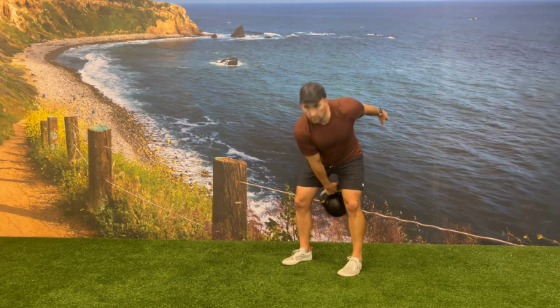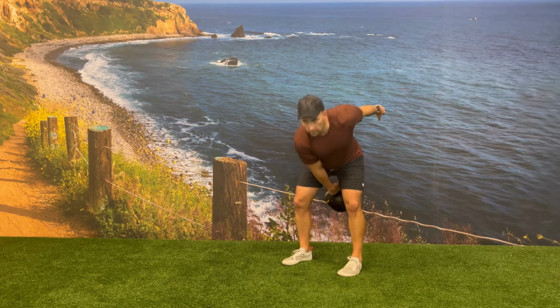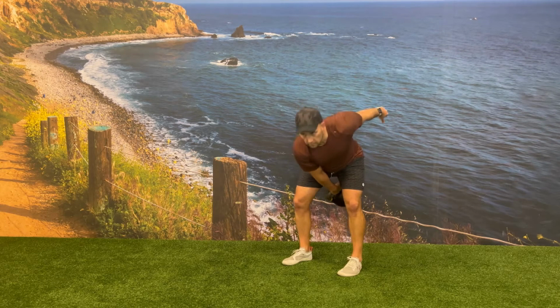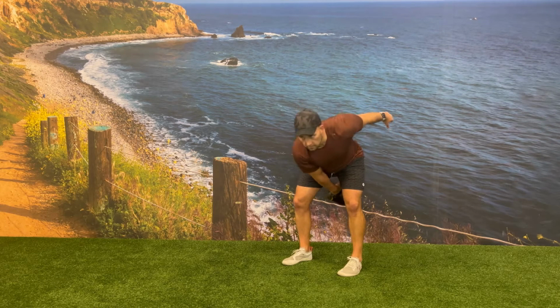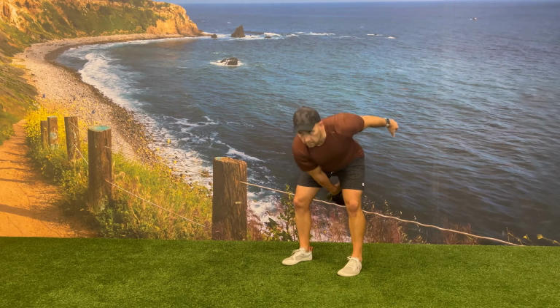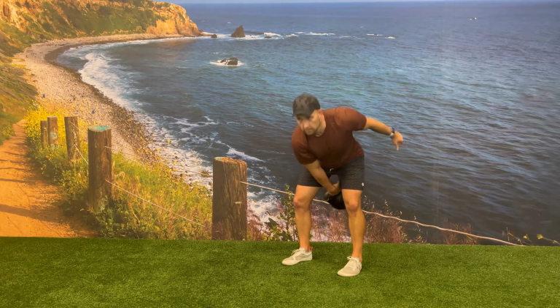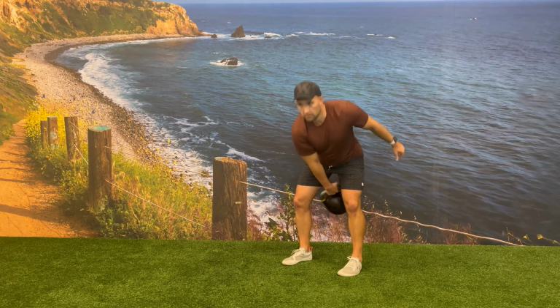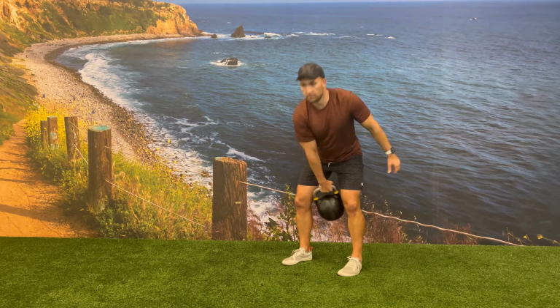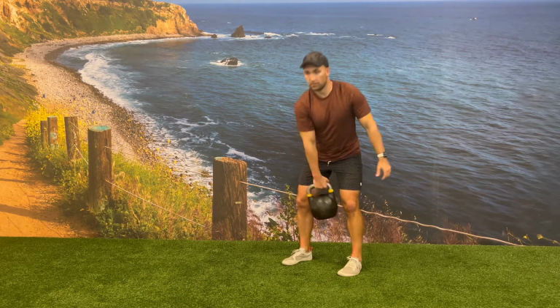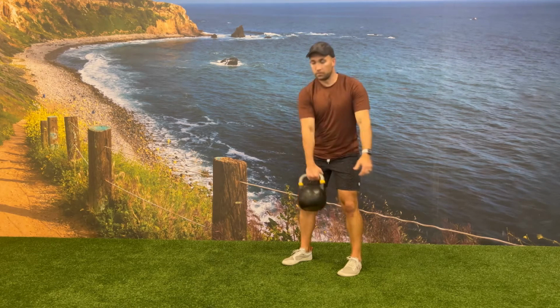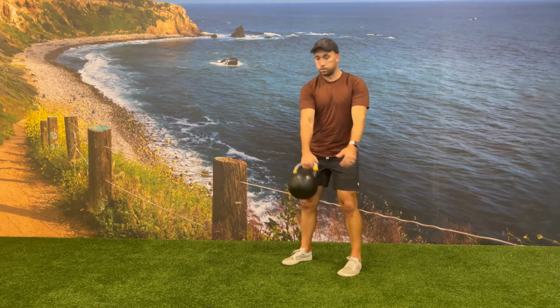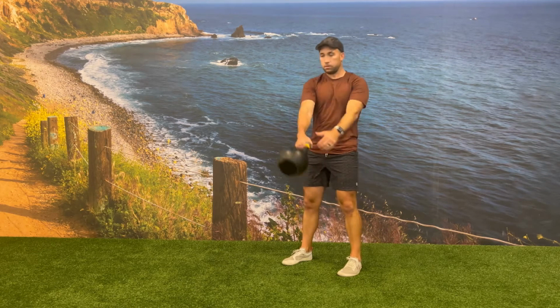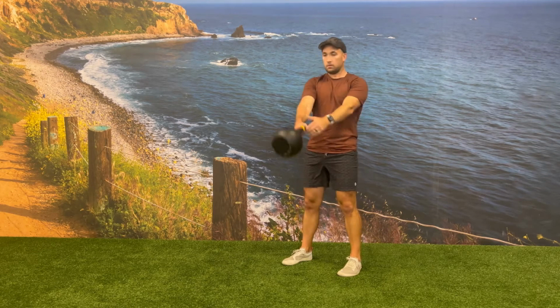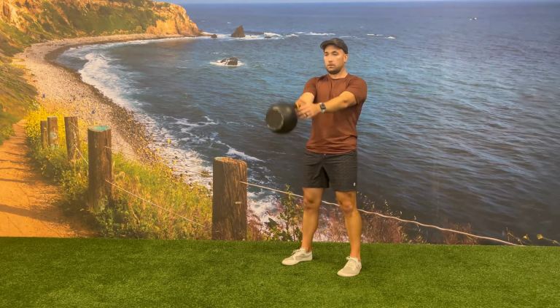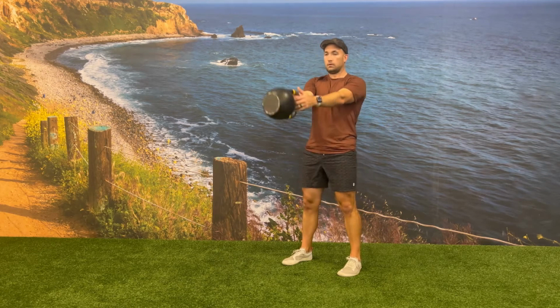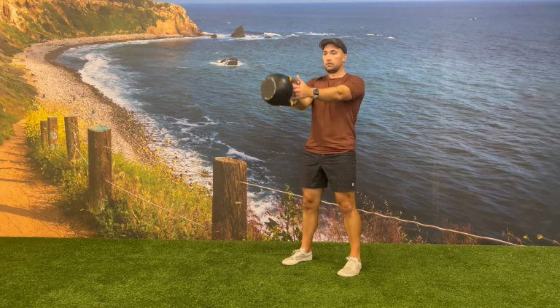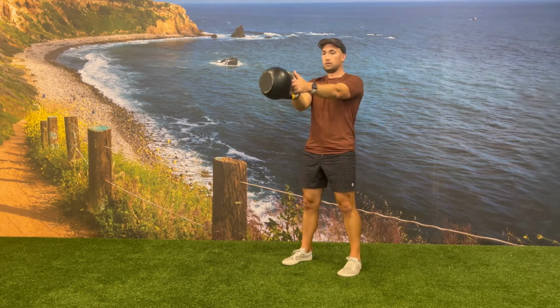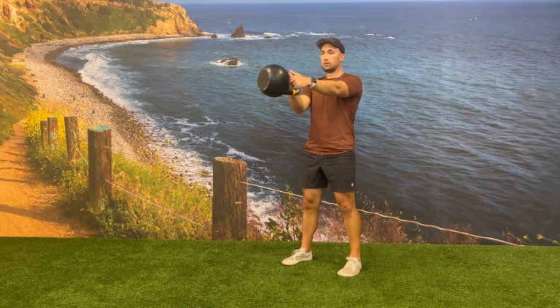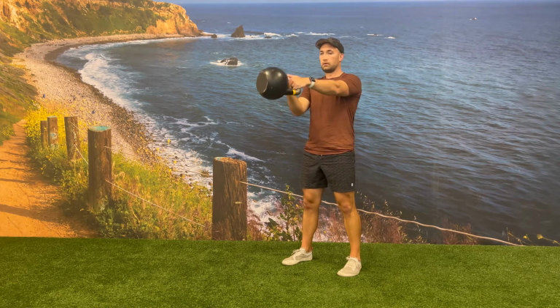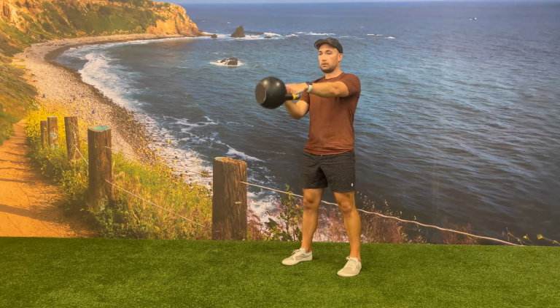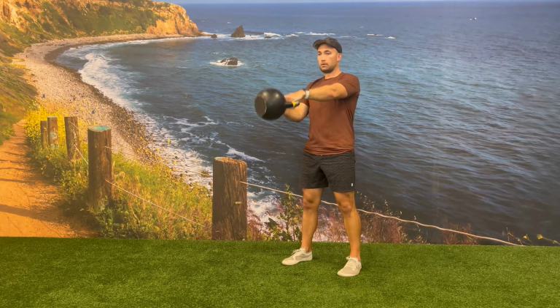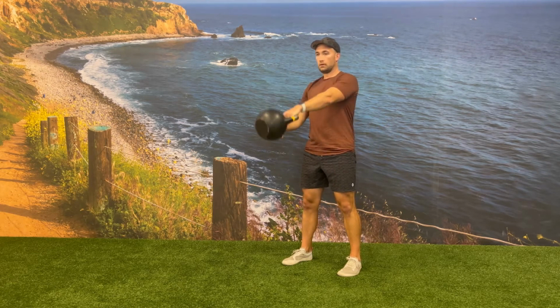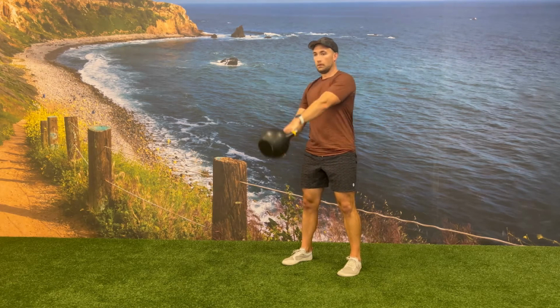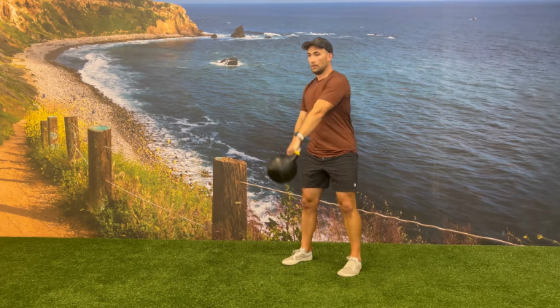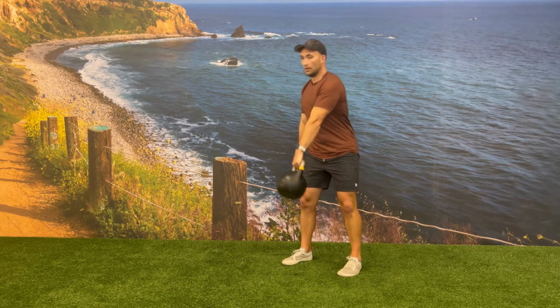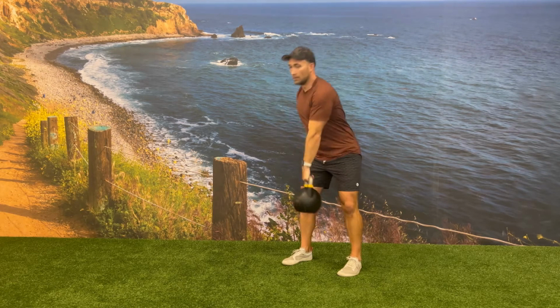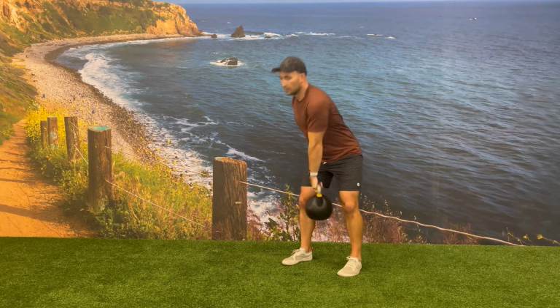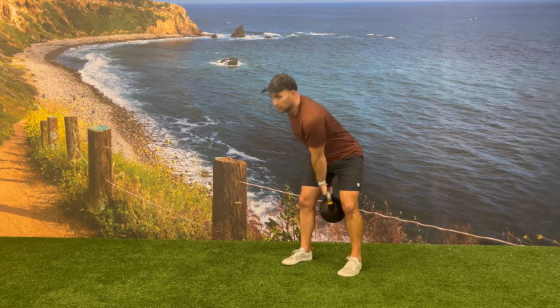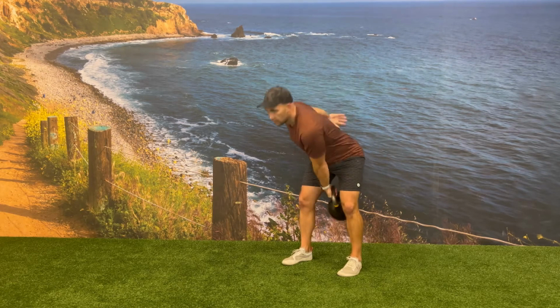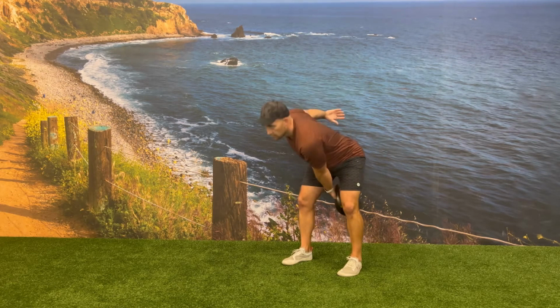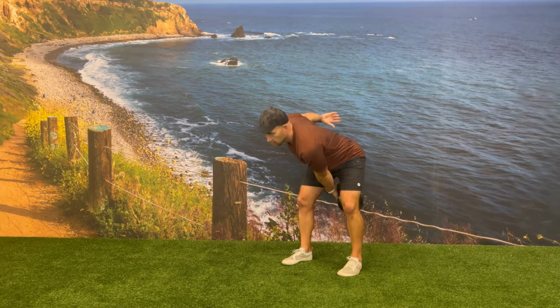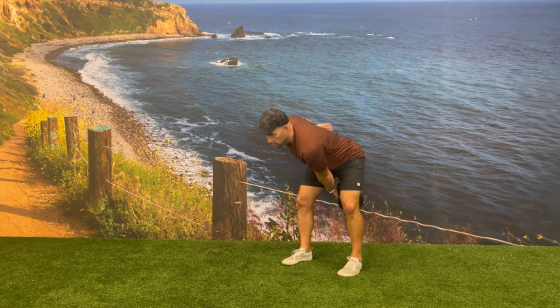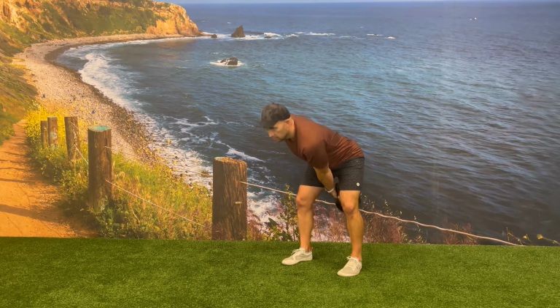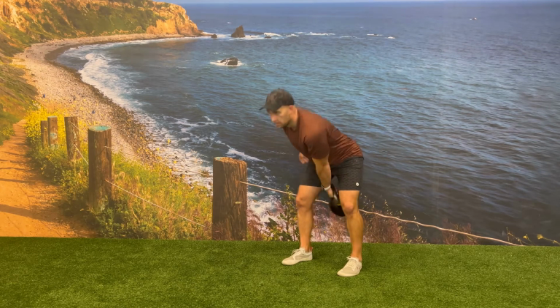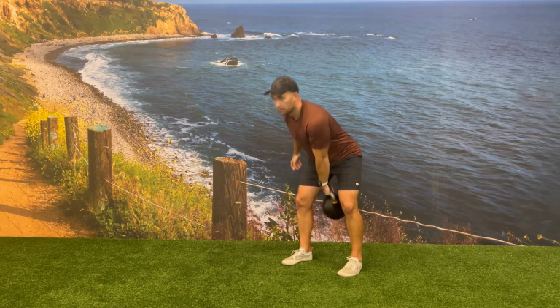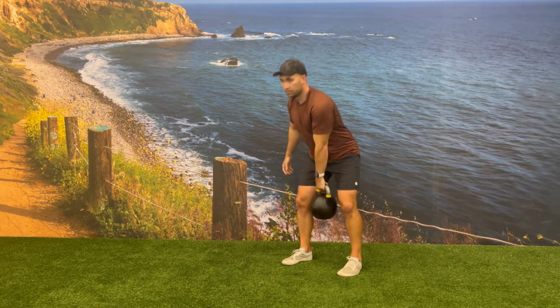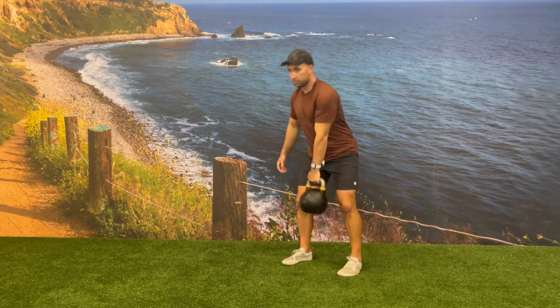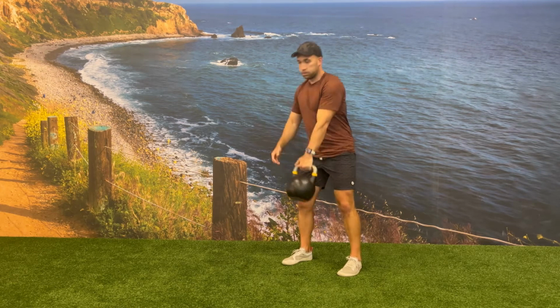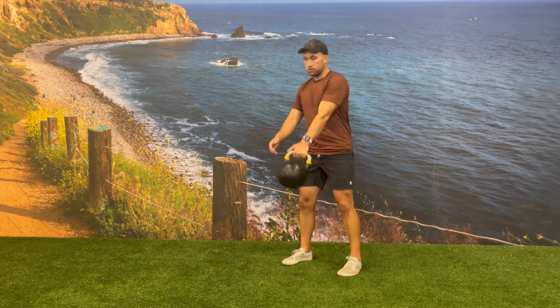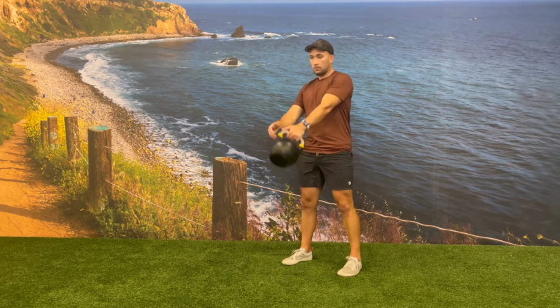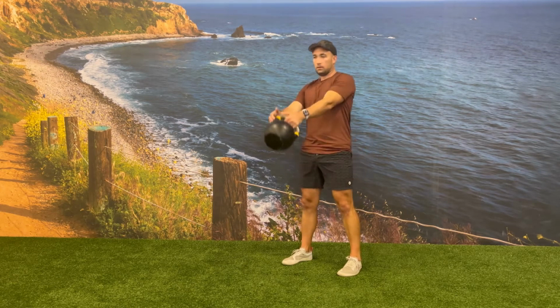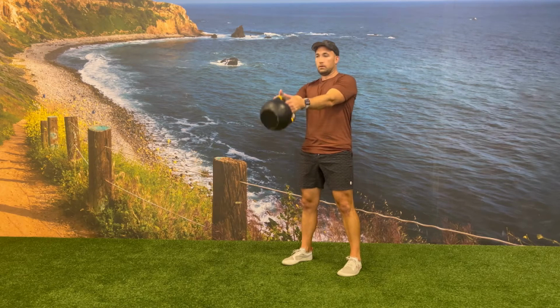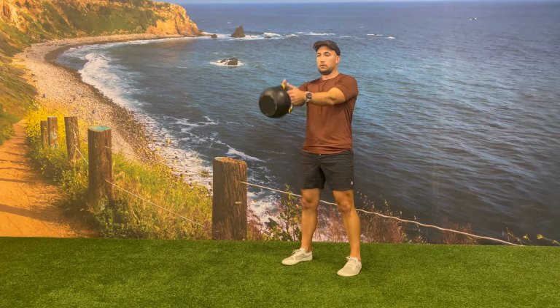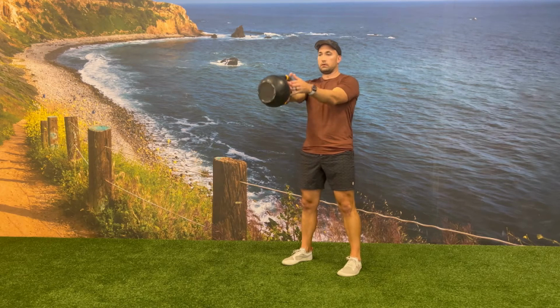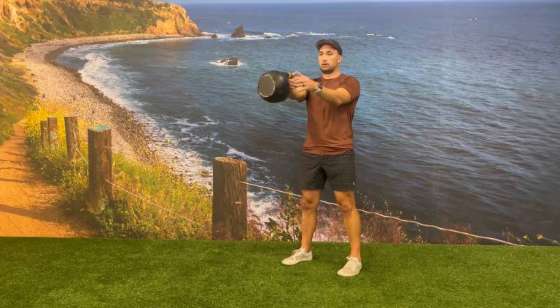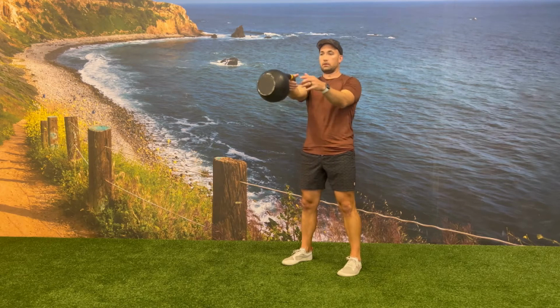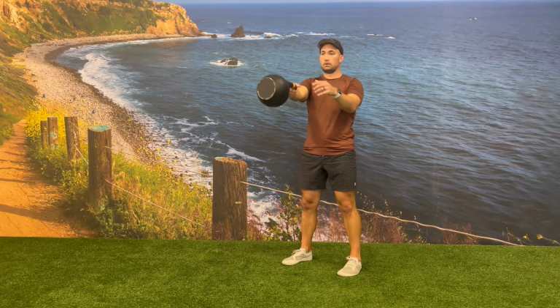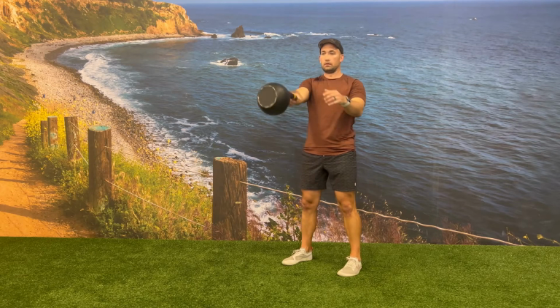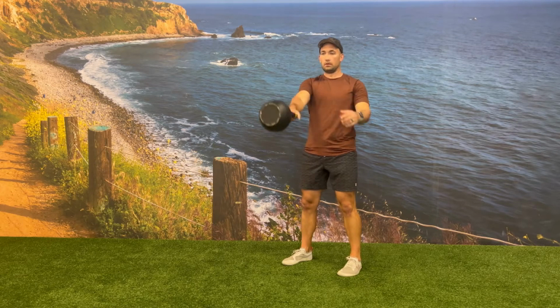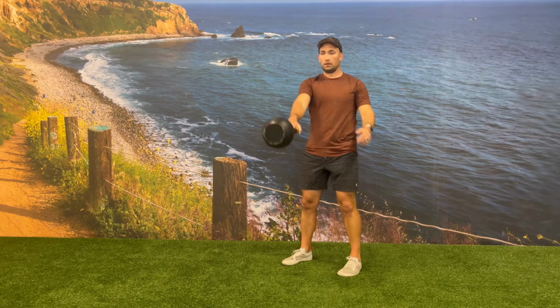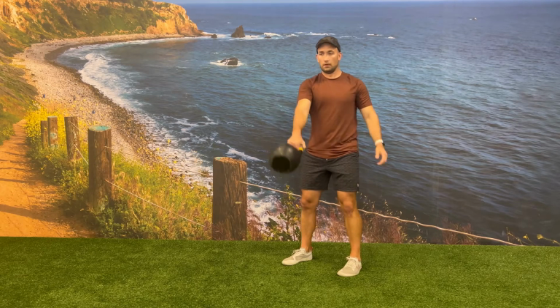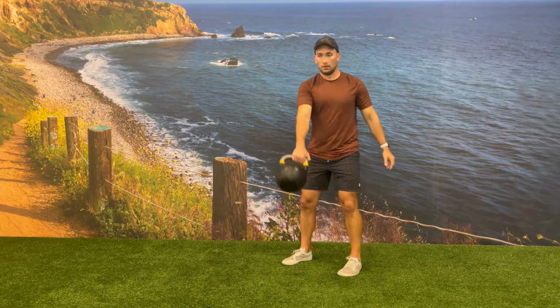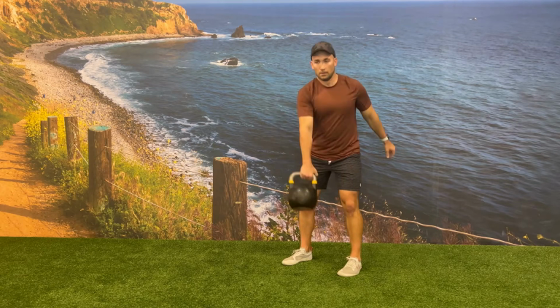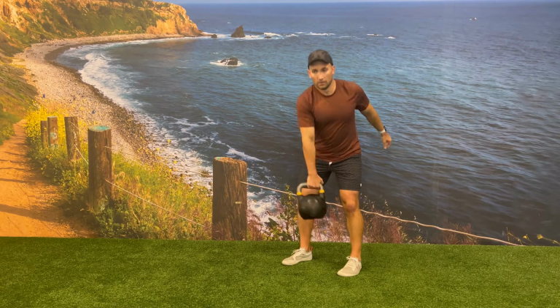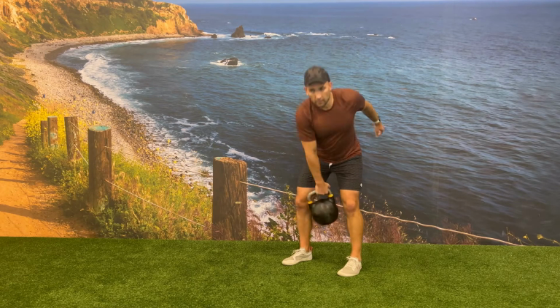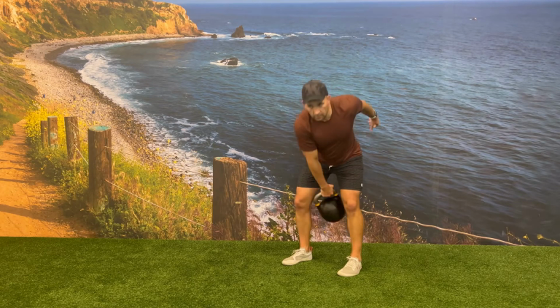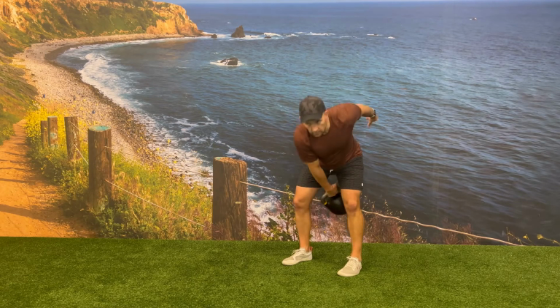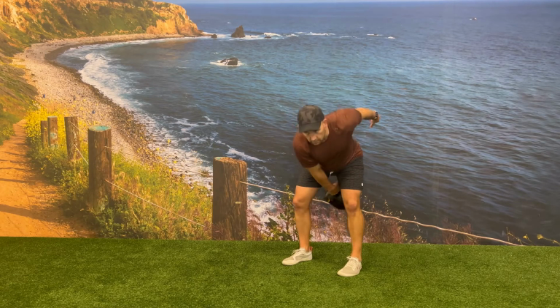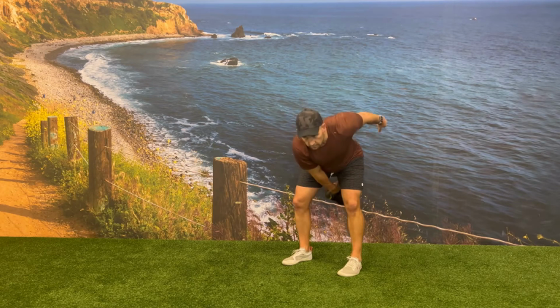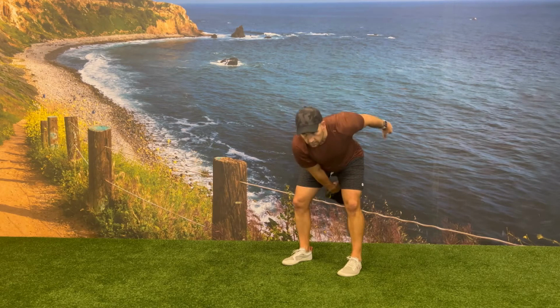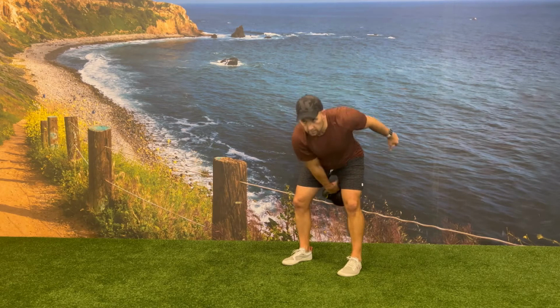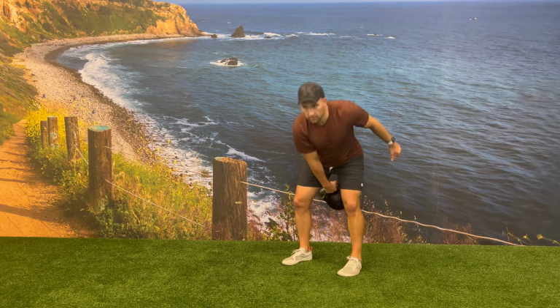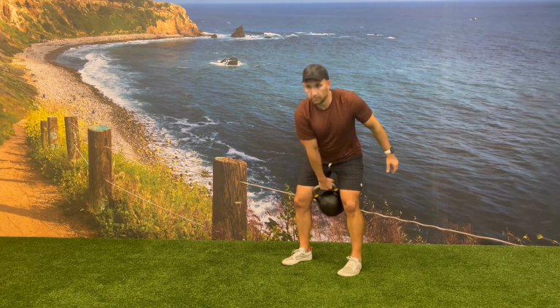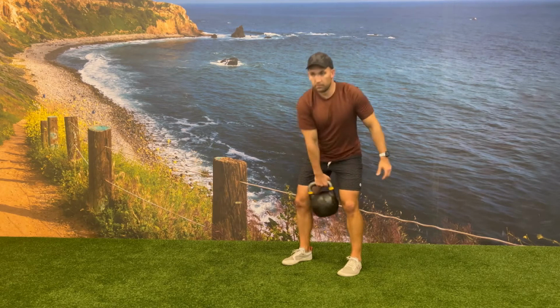To secure the kettlebell, first place the fingers of the free hand over top of the hand that's holding the kettlebell, and then exchange from hand-to-hand.